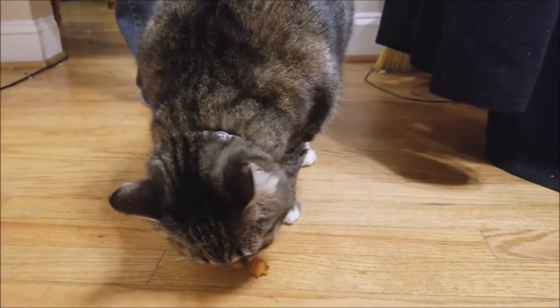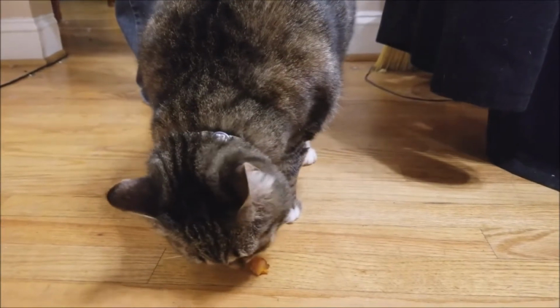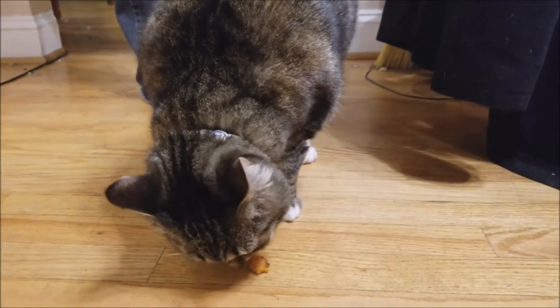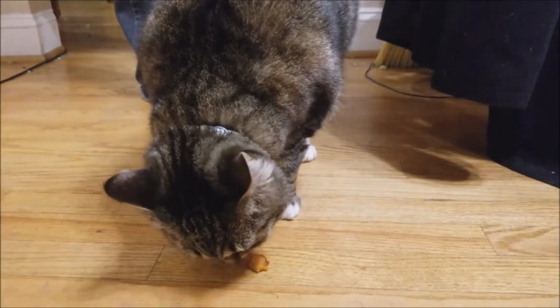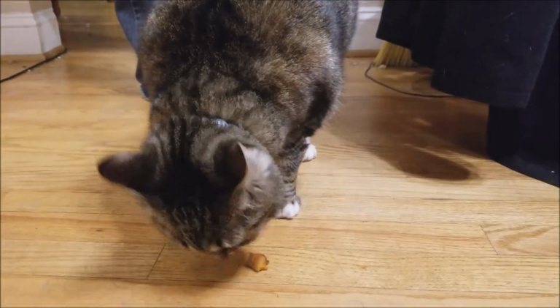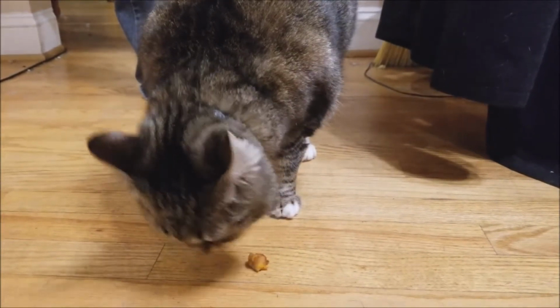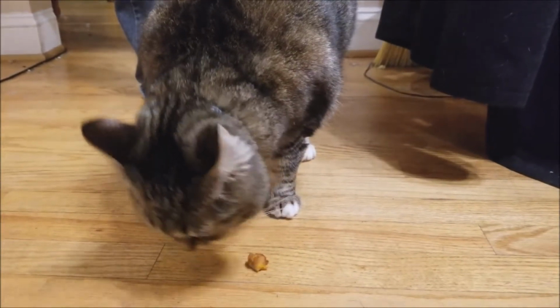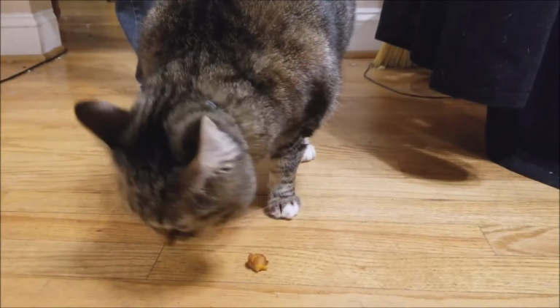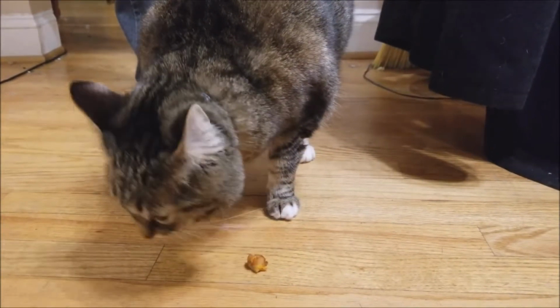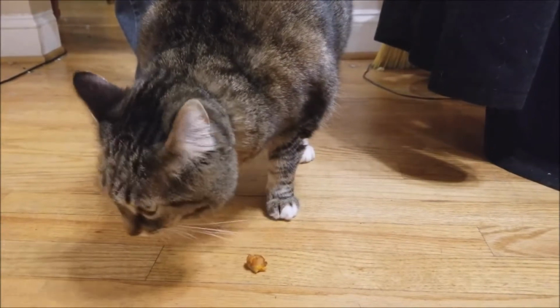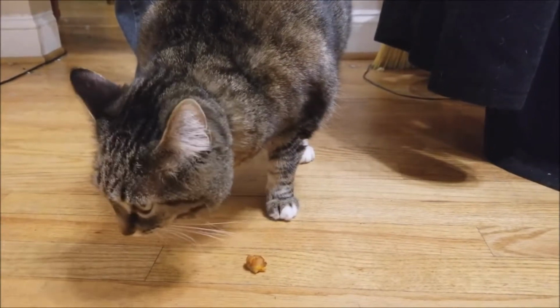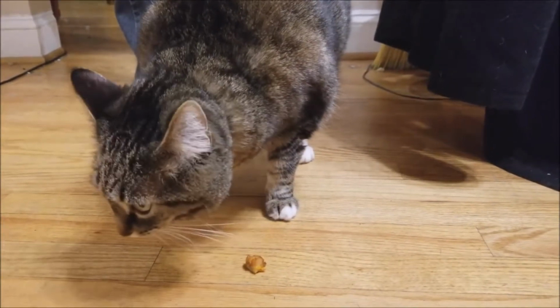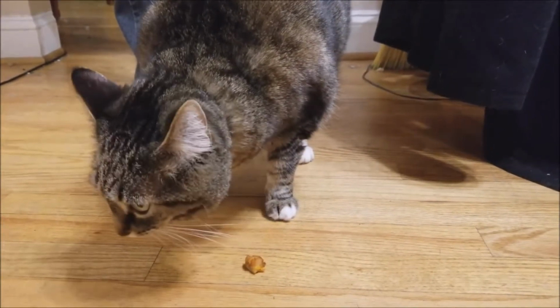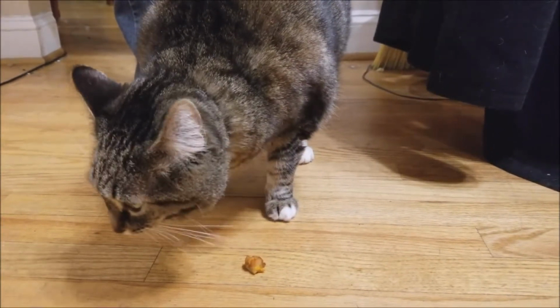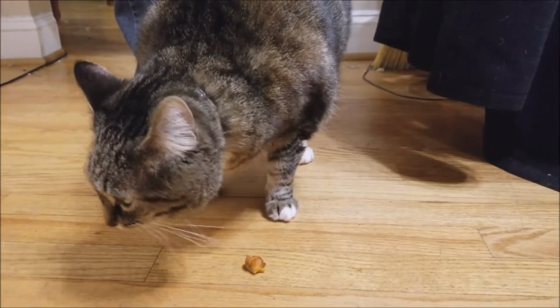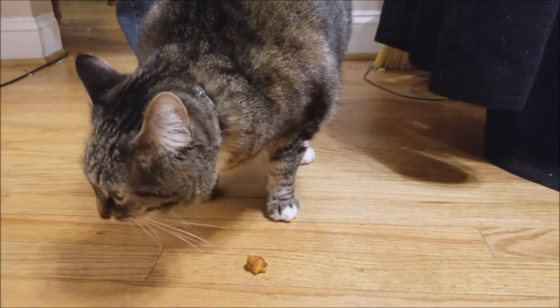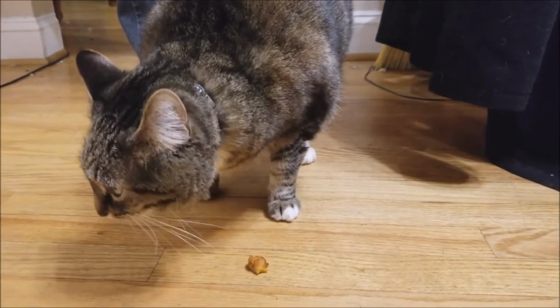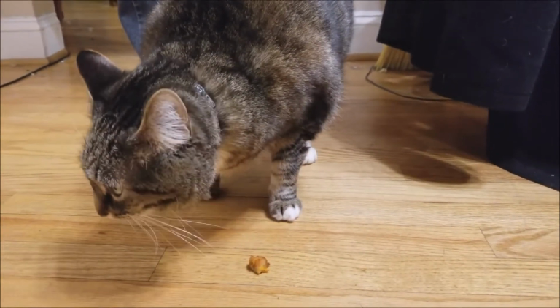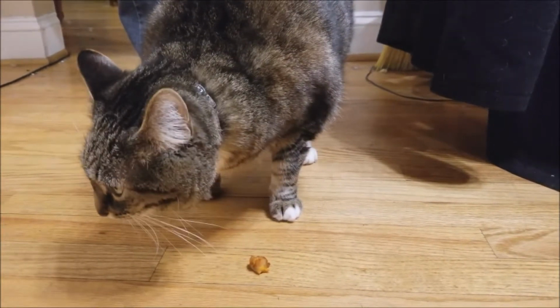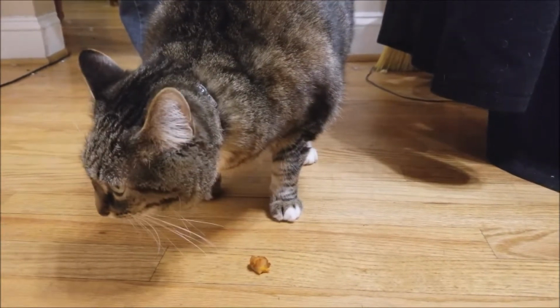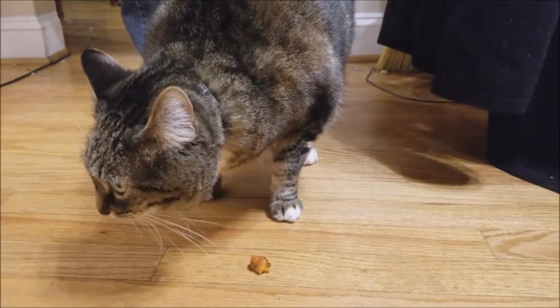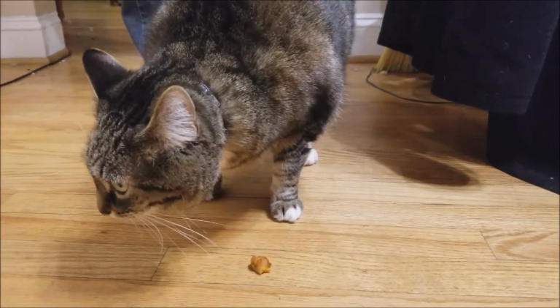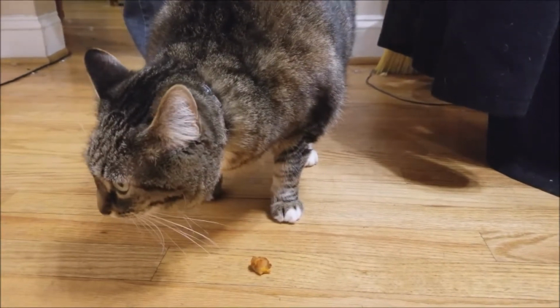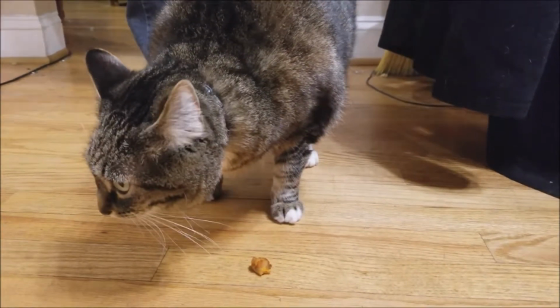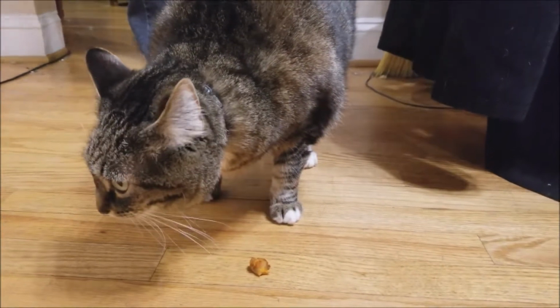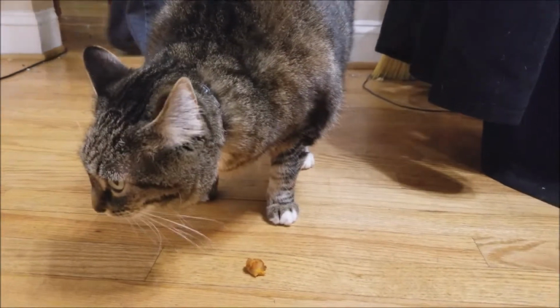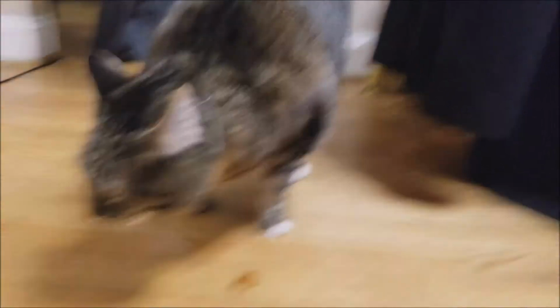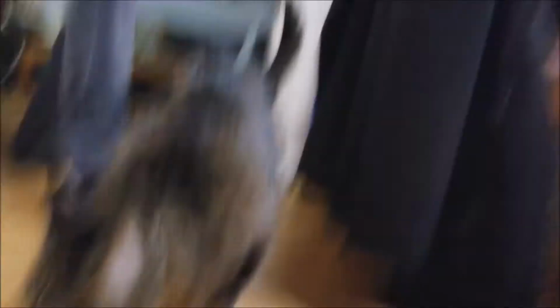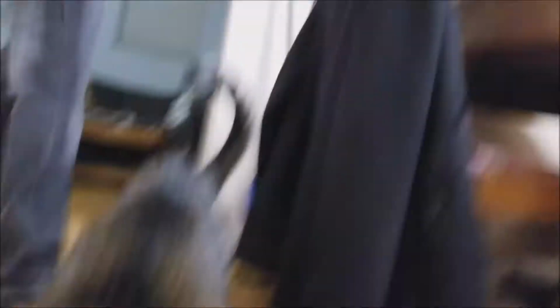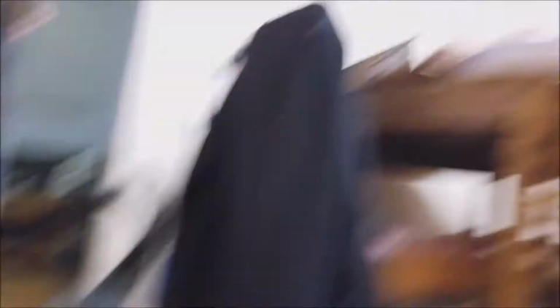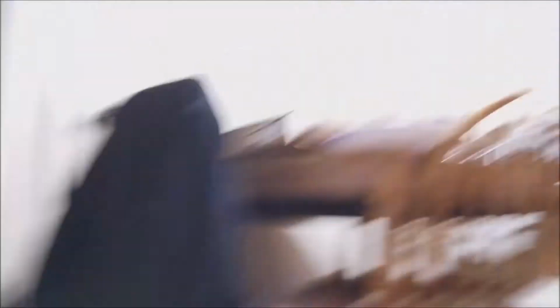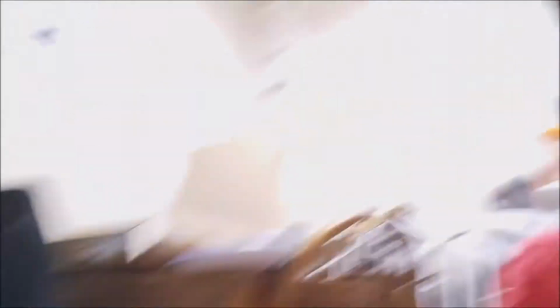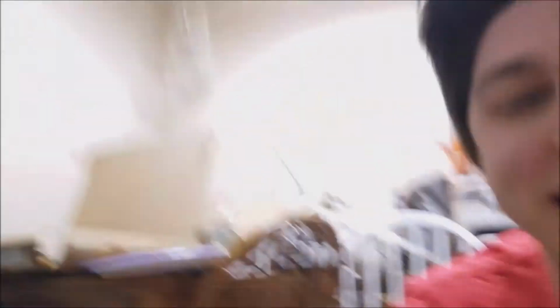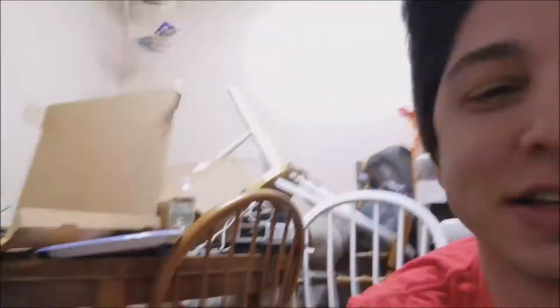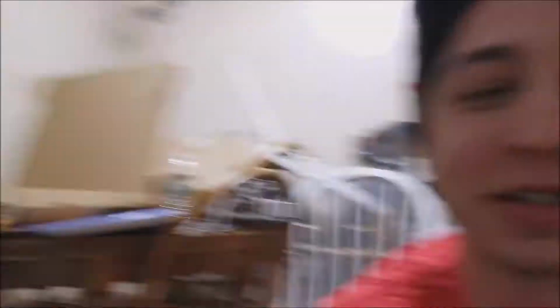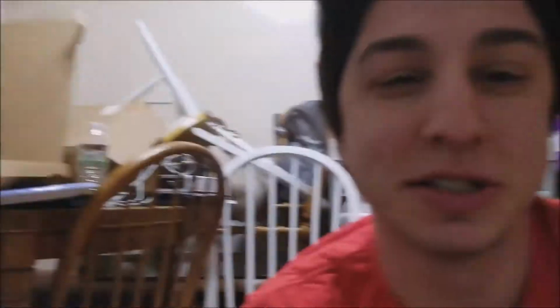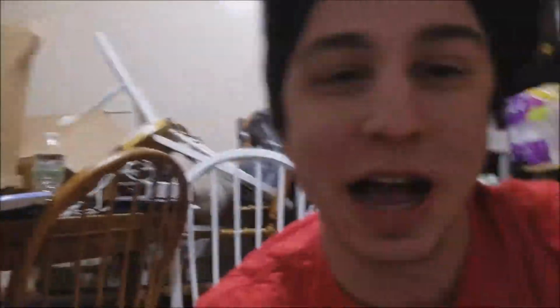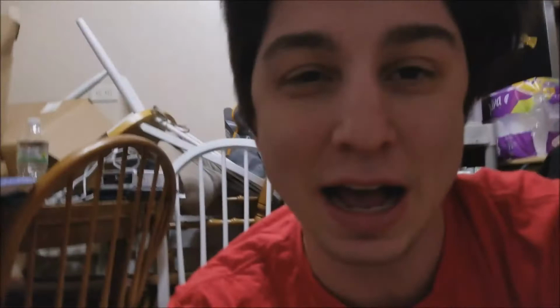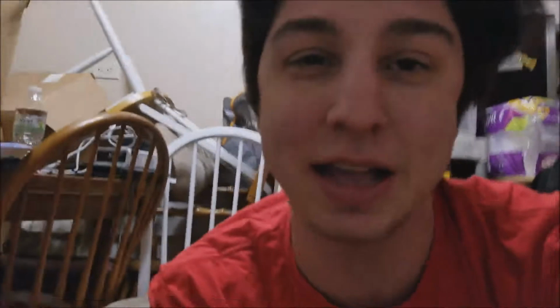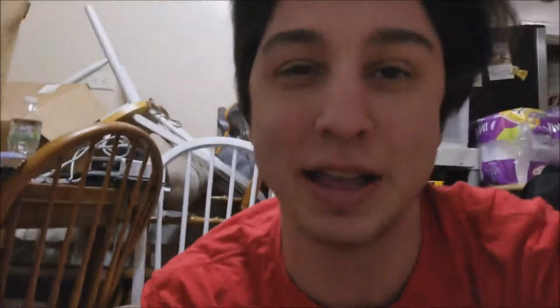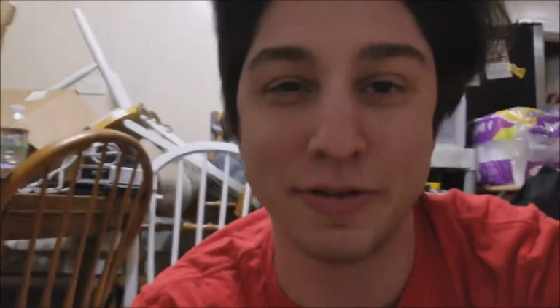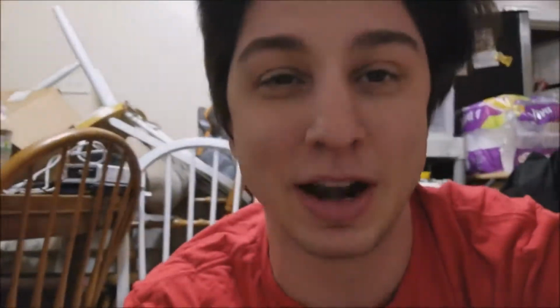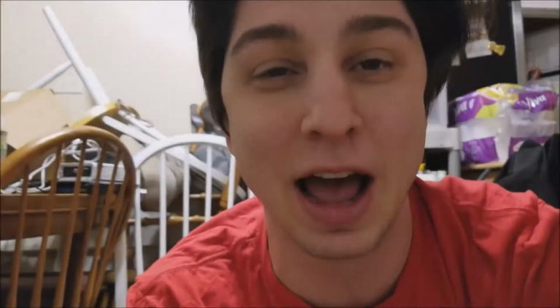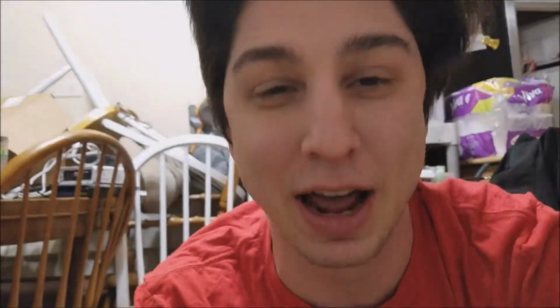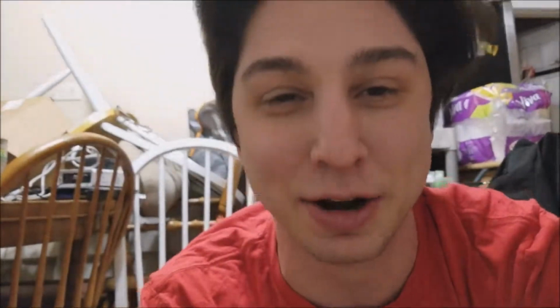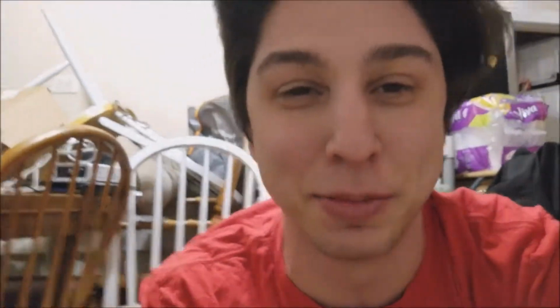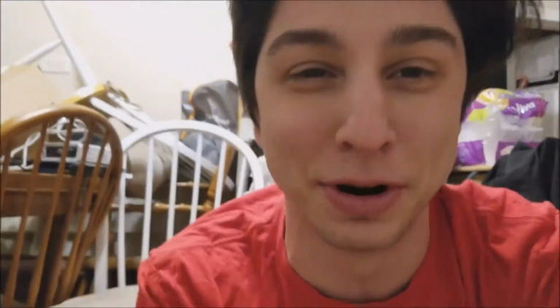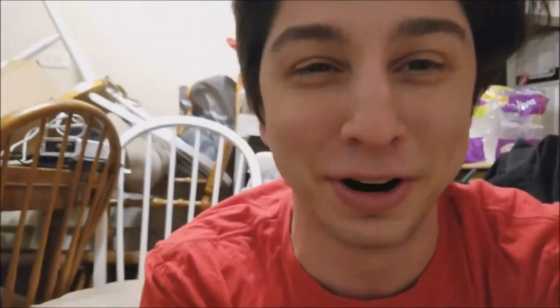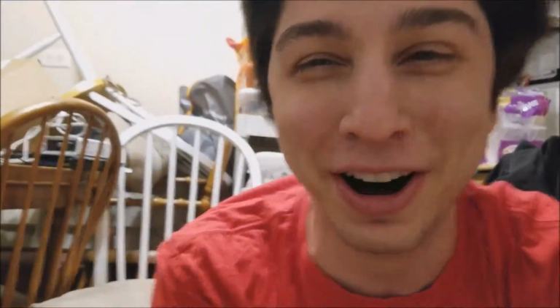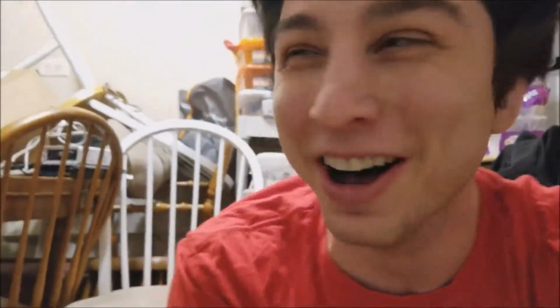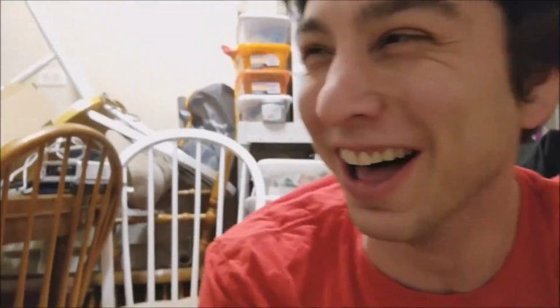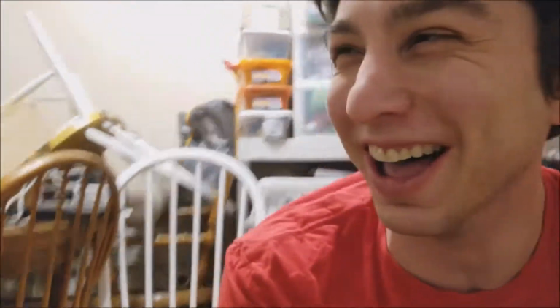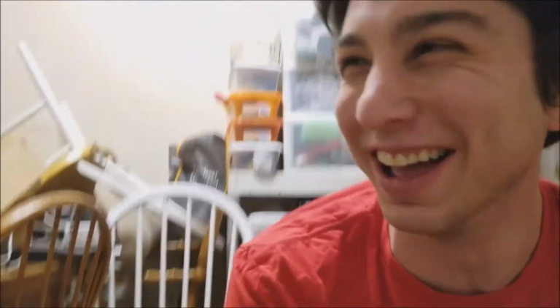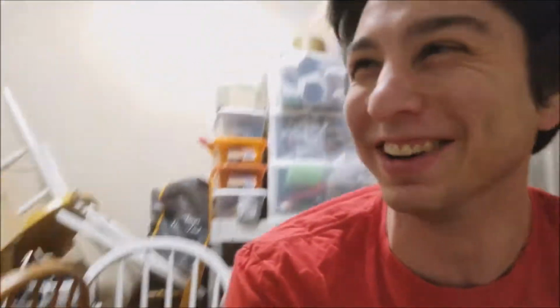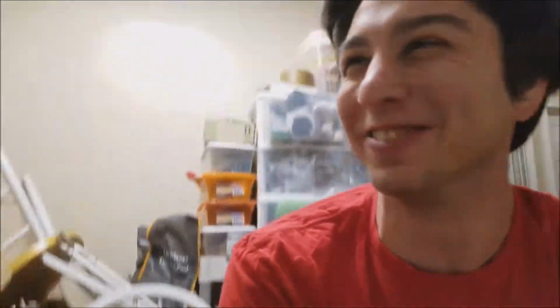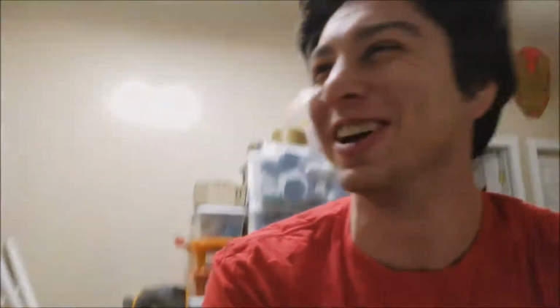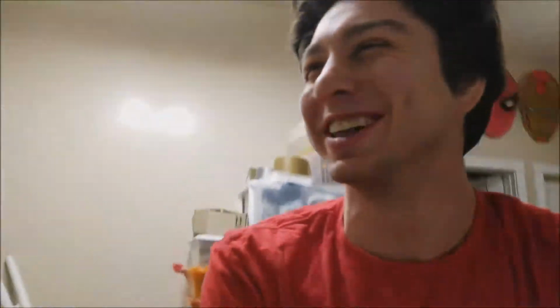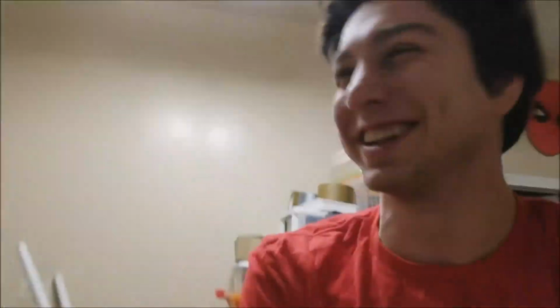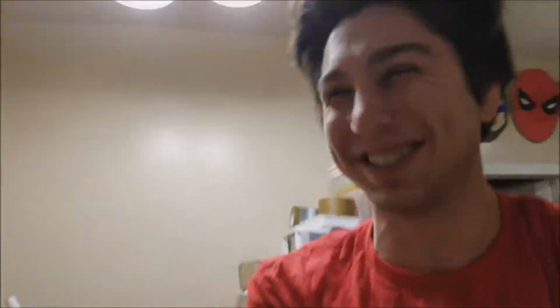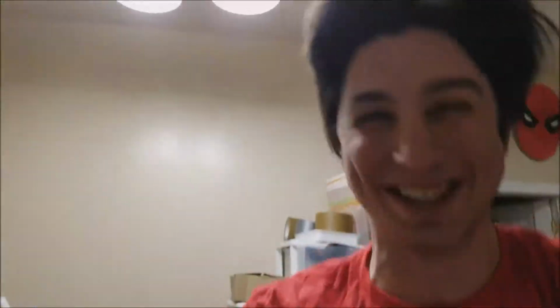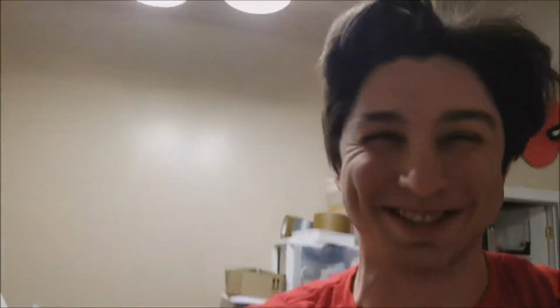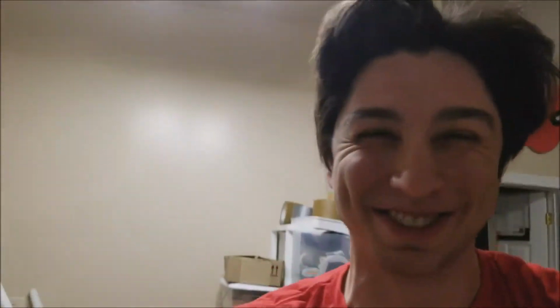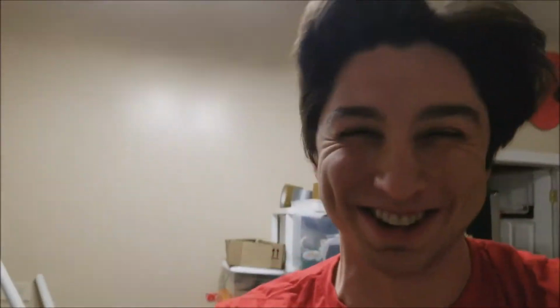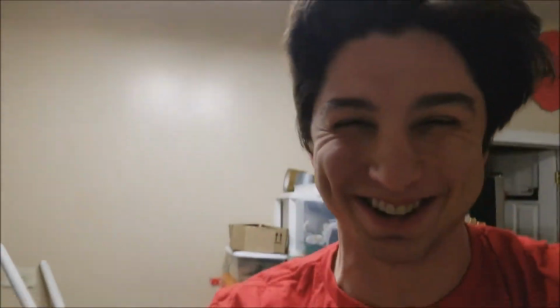He's a slow eater. It is not even edible — in Felix's words.